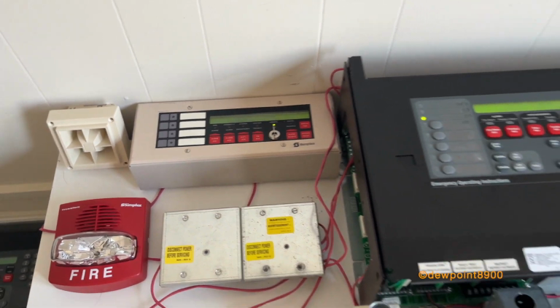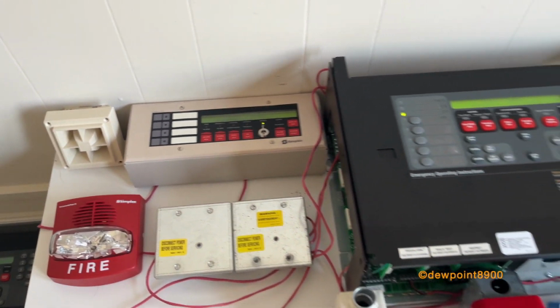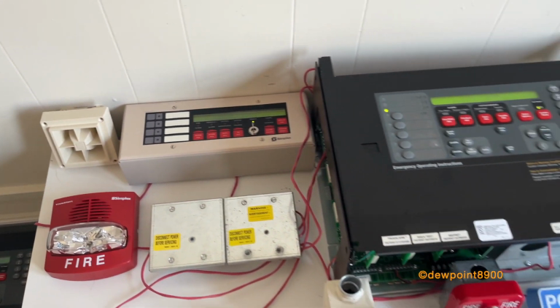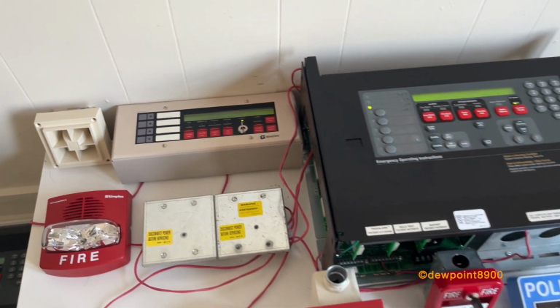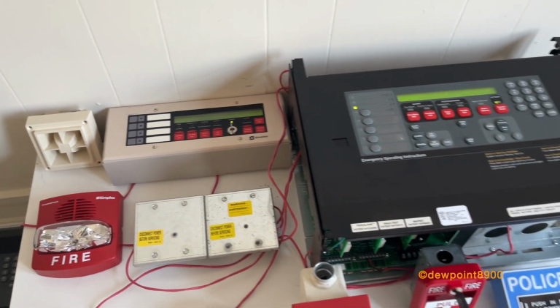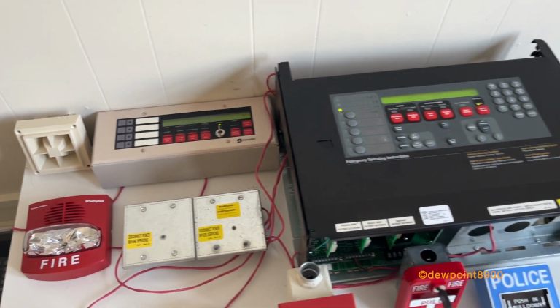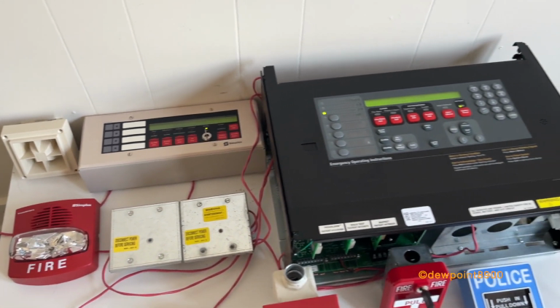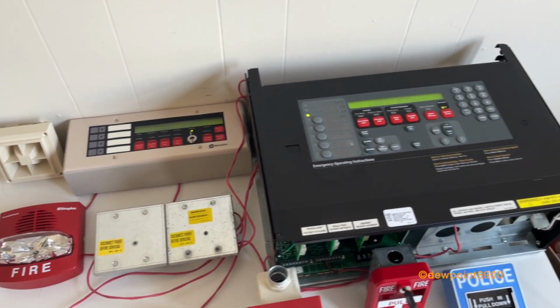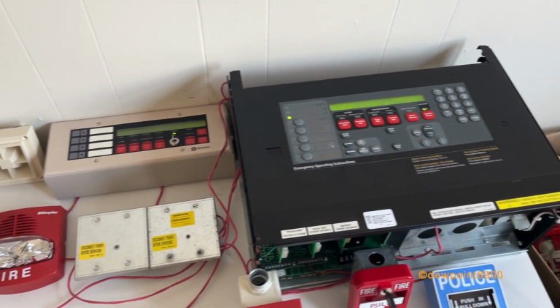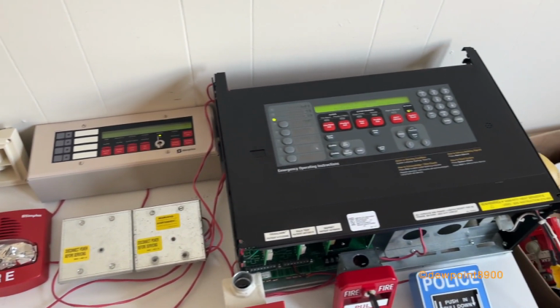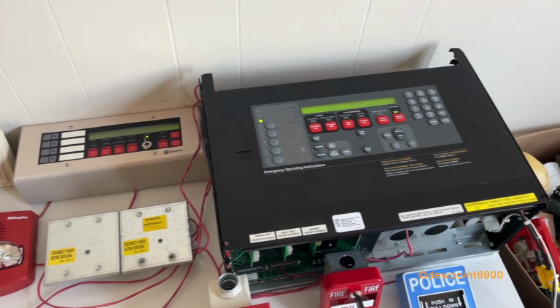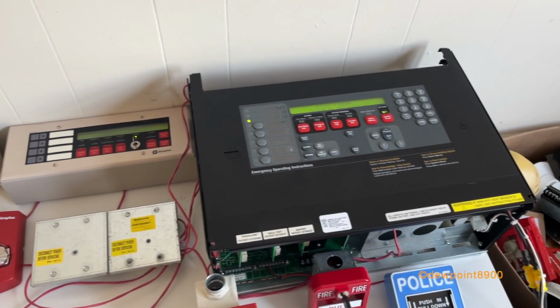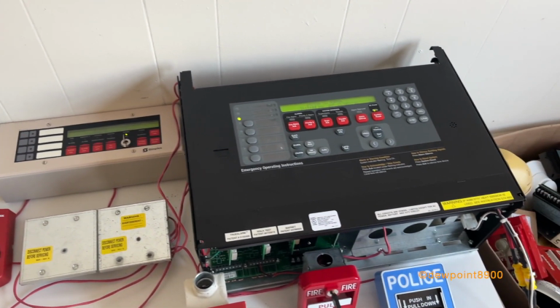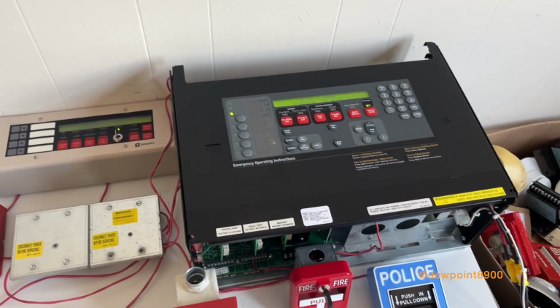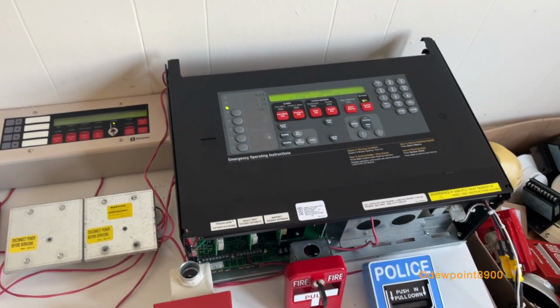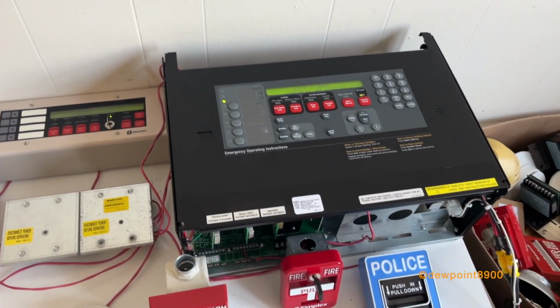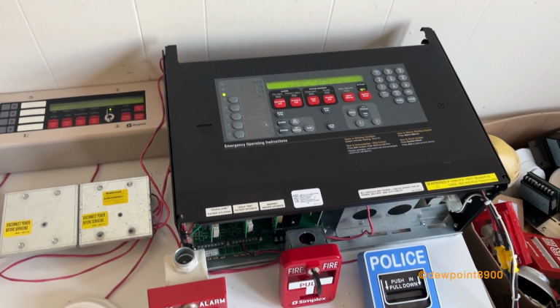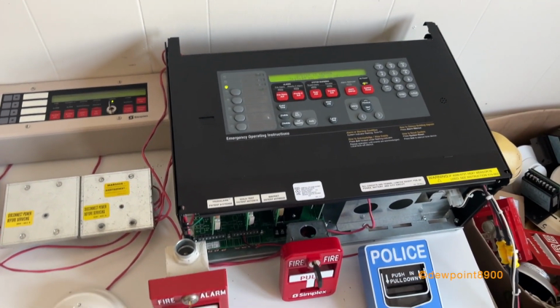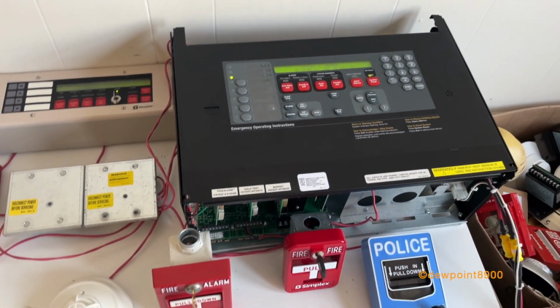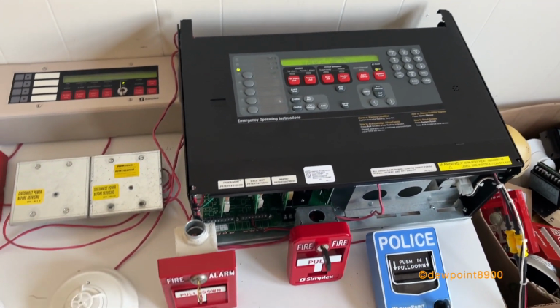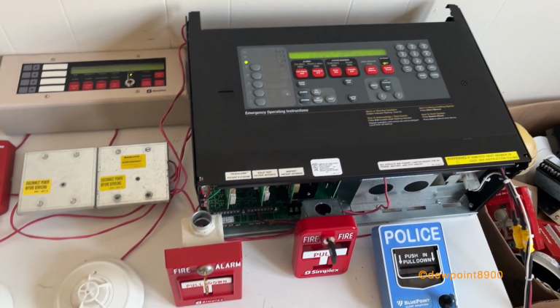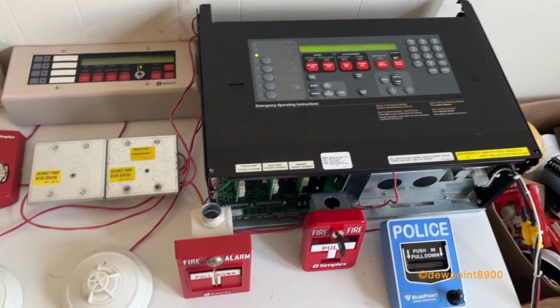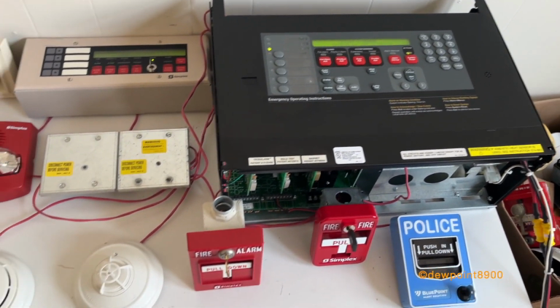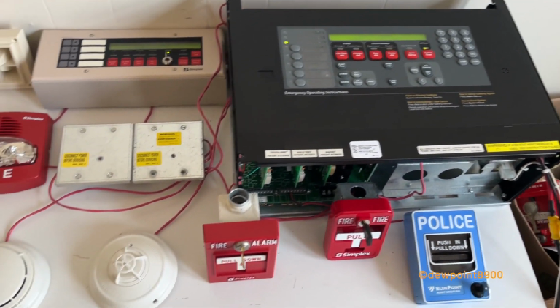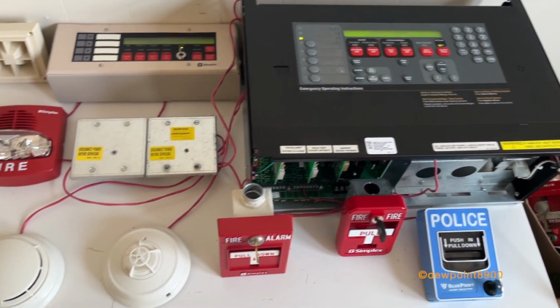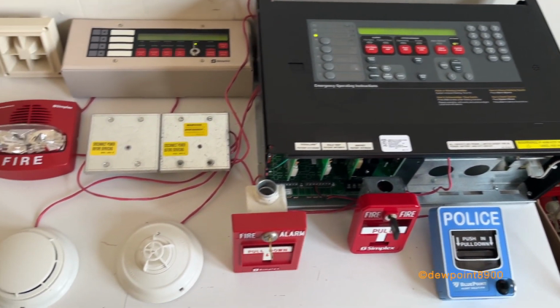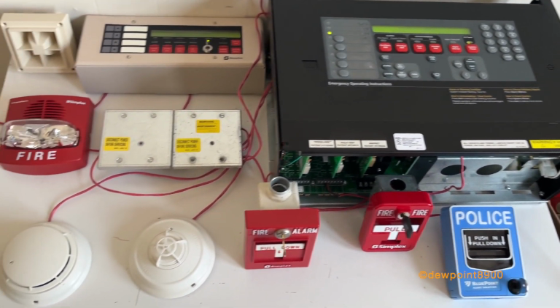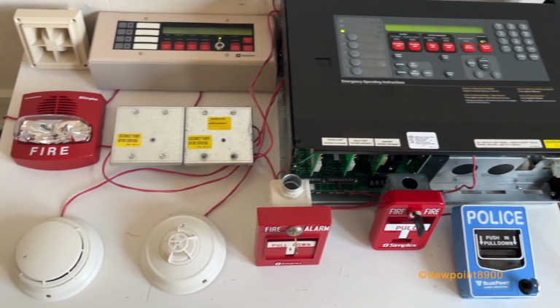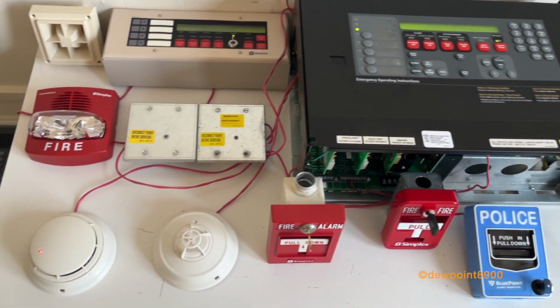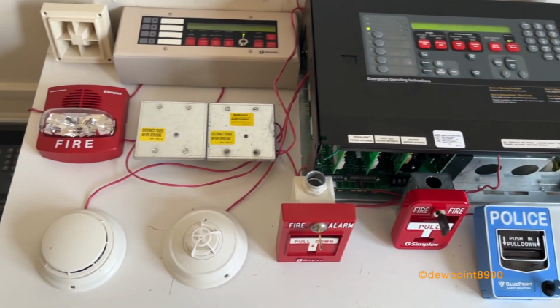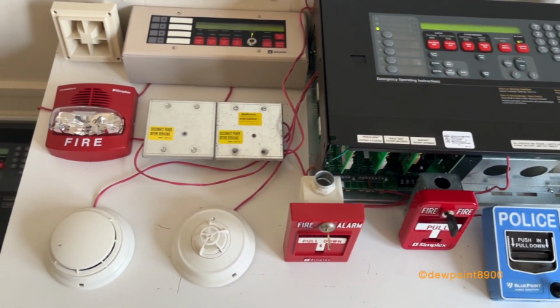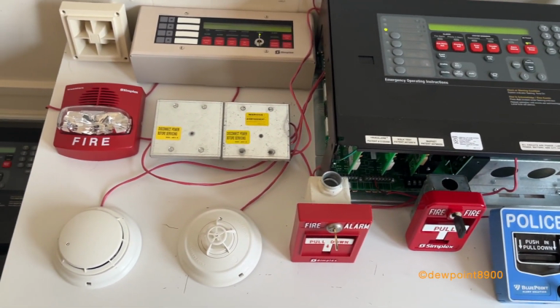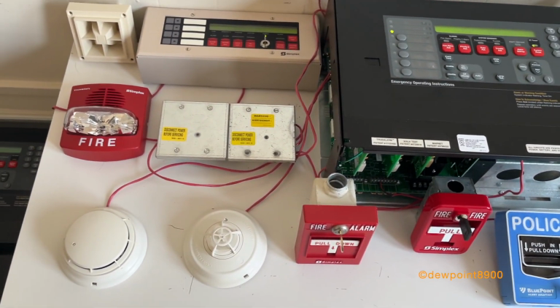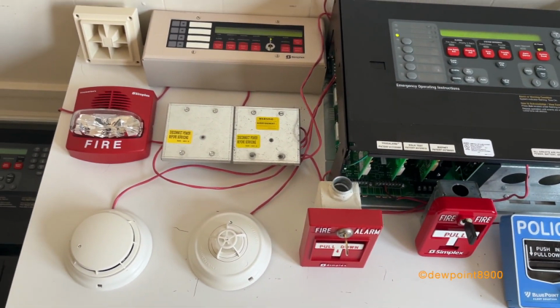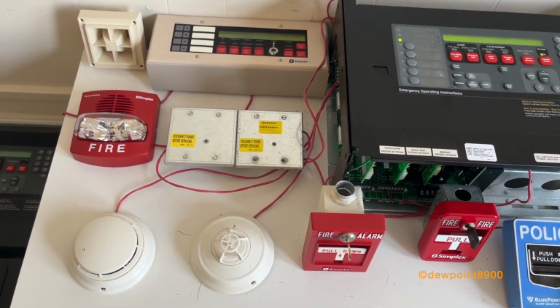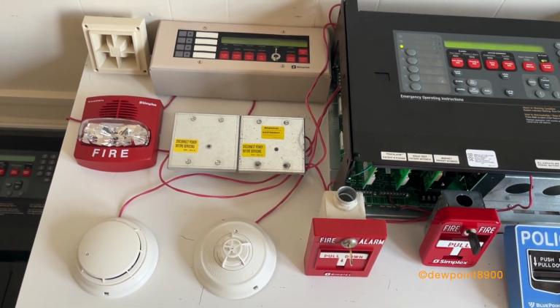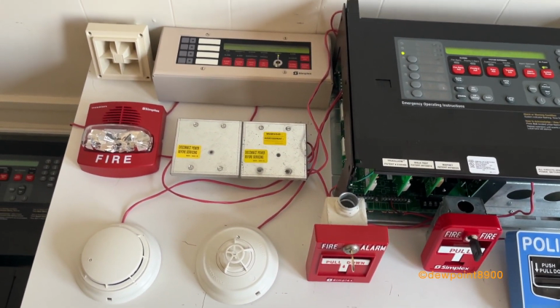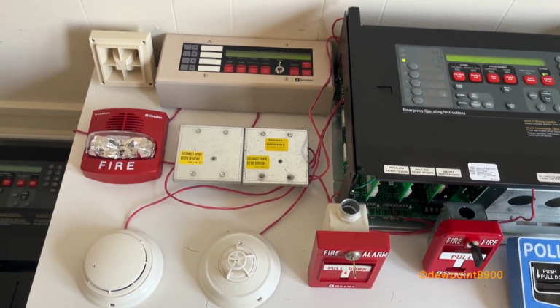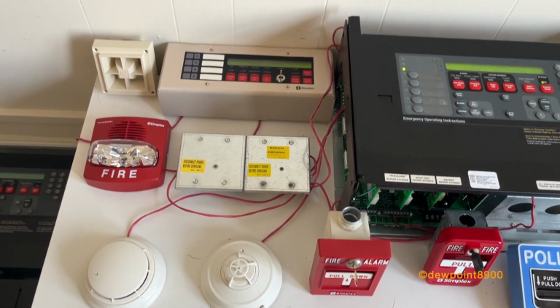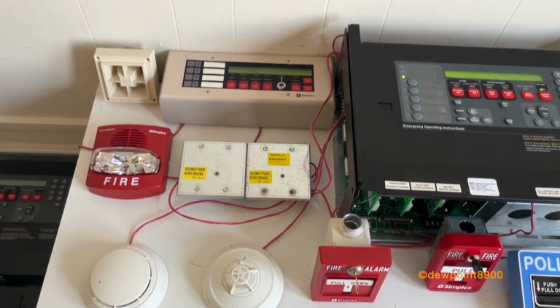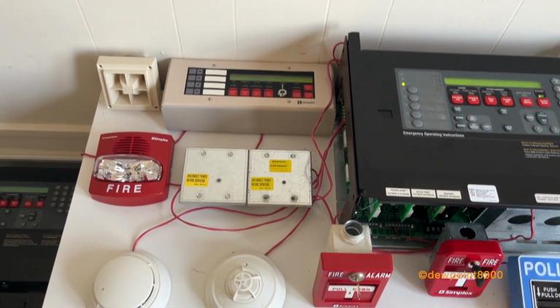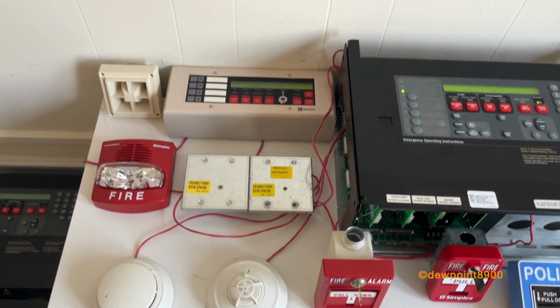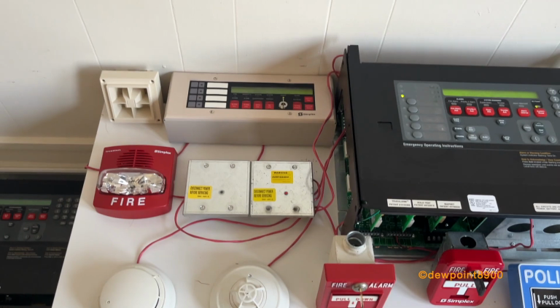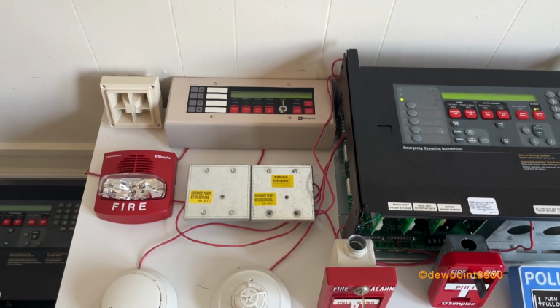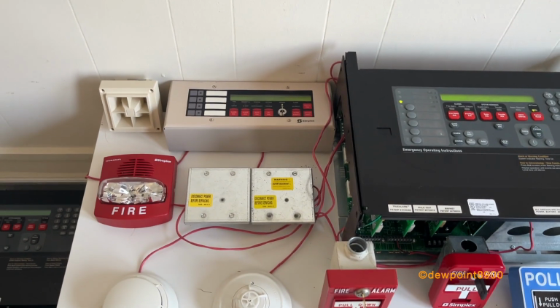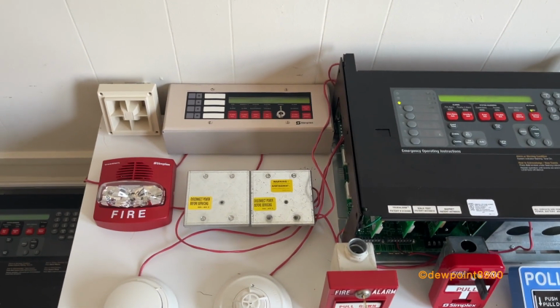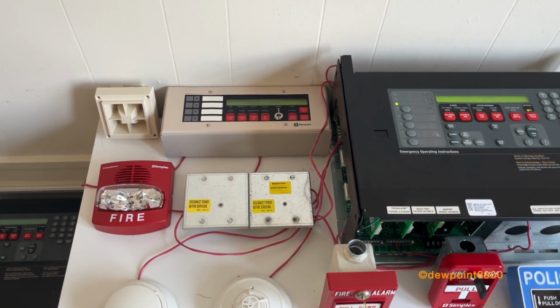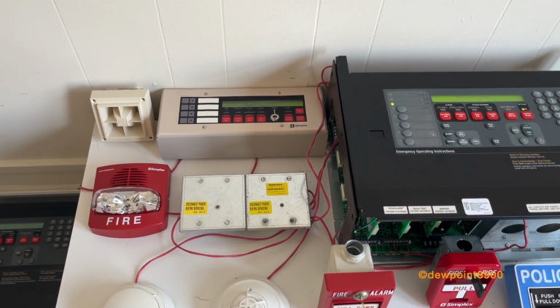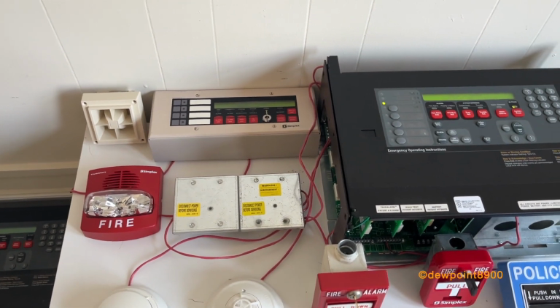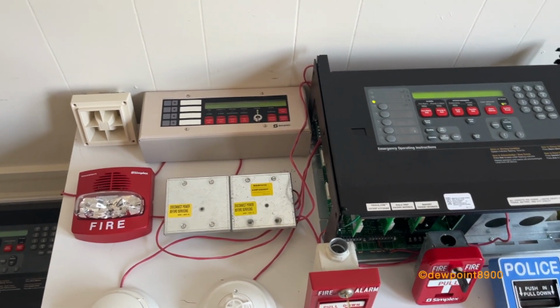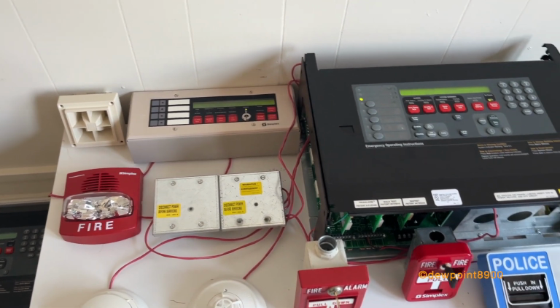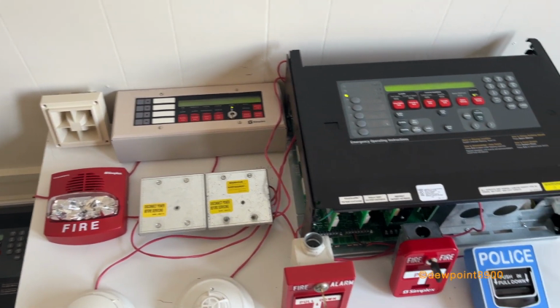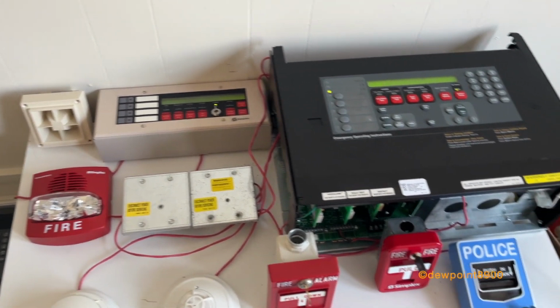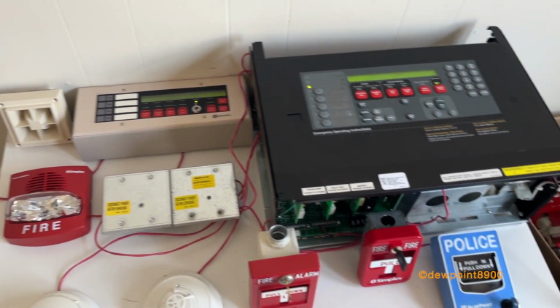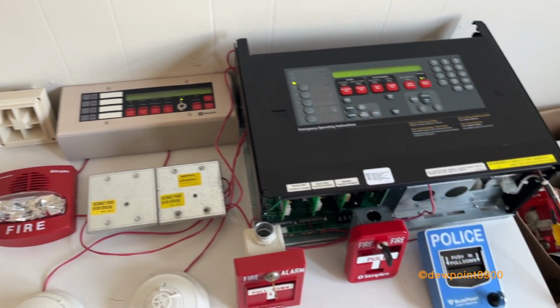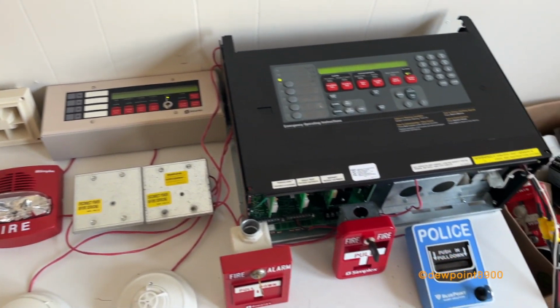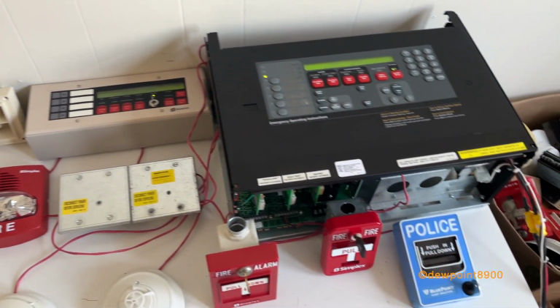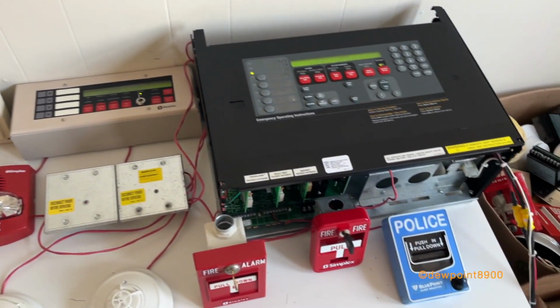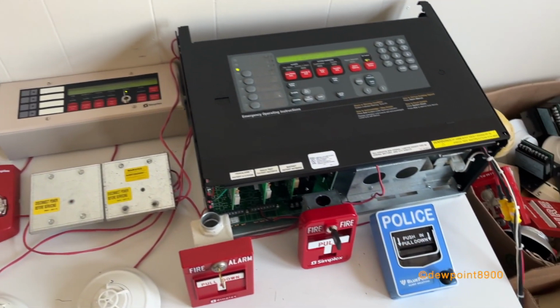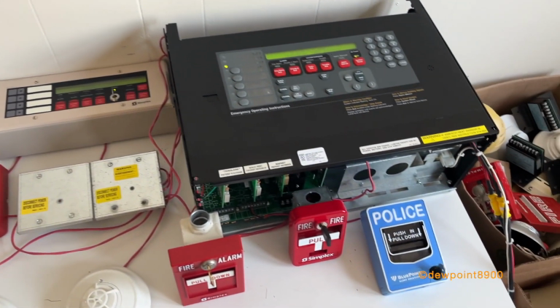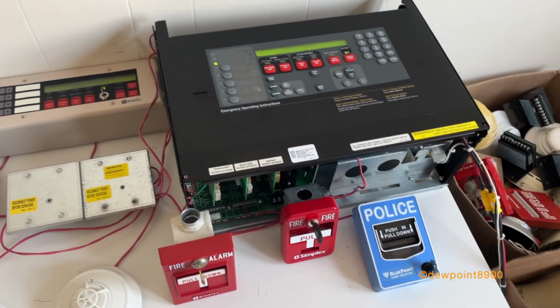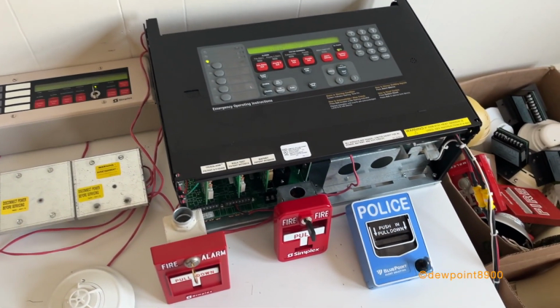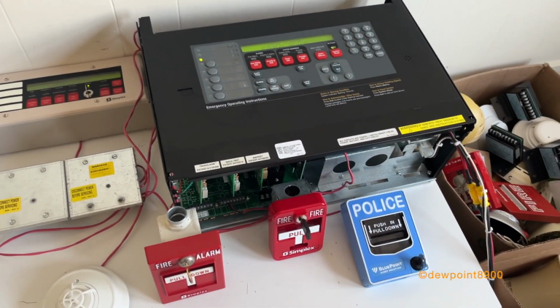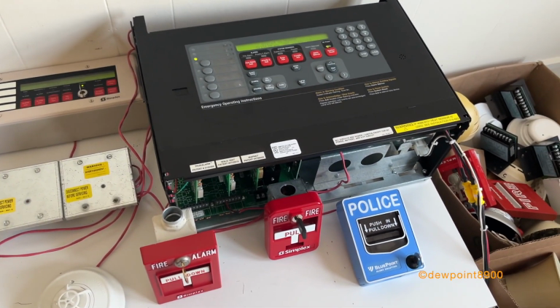We also have a 4603-9101 annunciator. So let's put the system in a walk test, test all these conventional points, and then we'll set the system off in full alarm, and also test the security system.